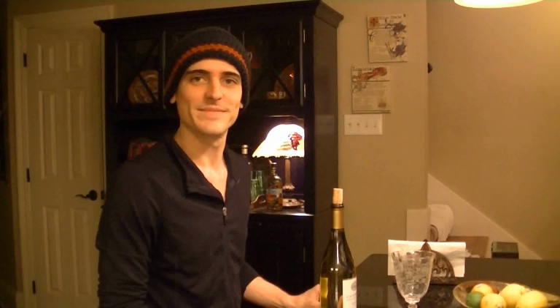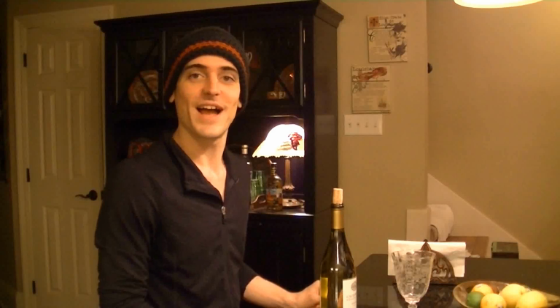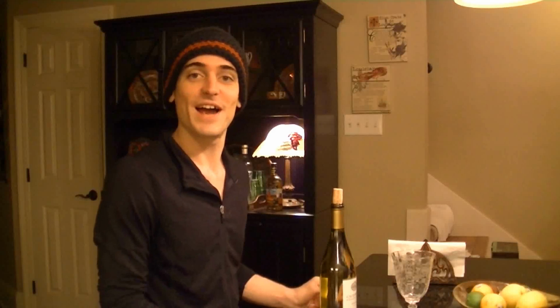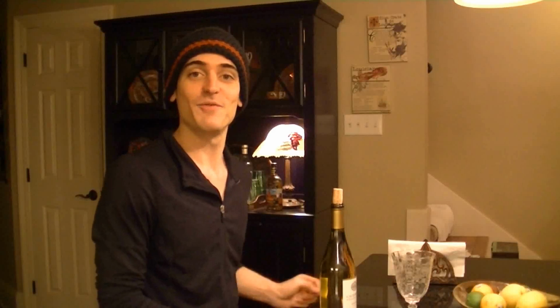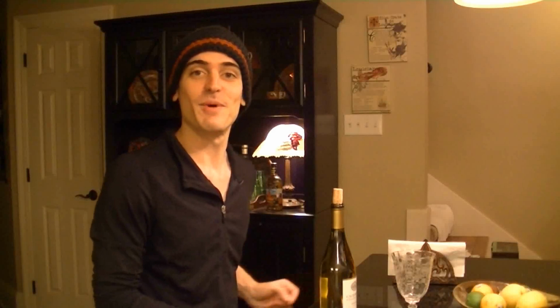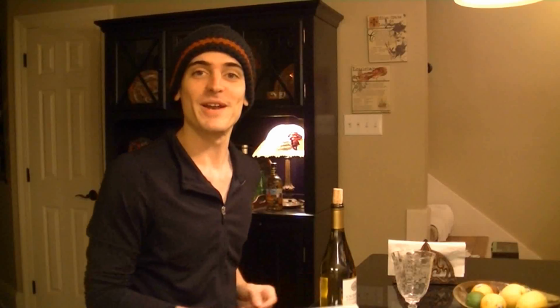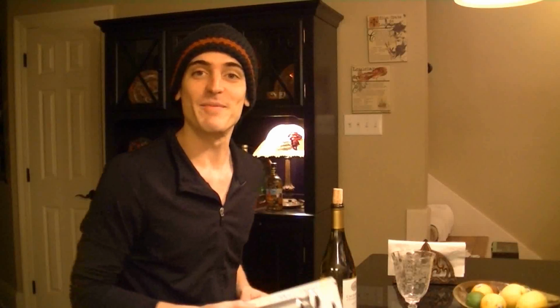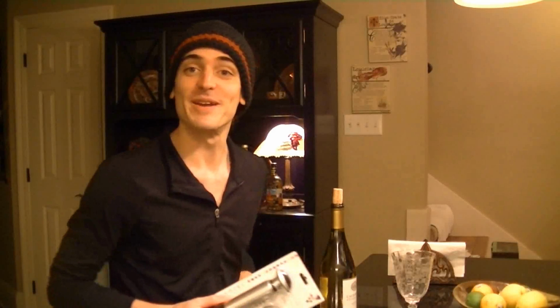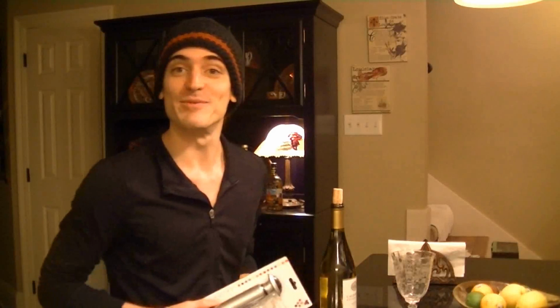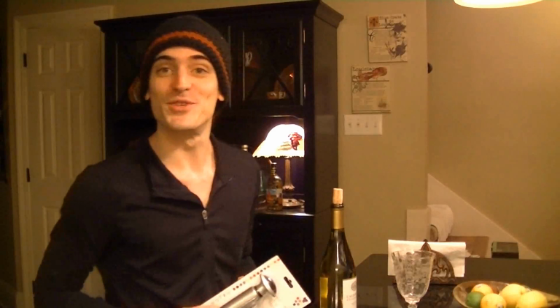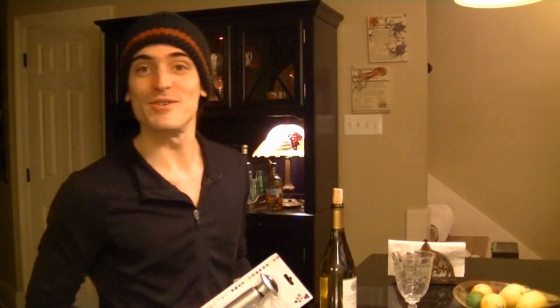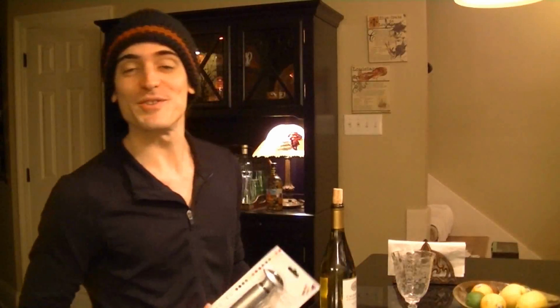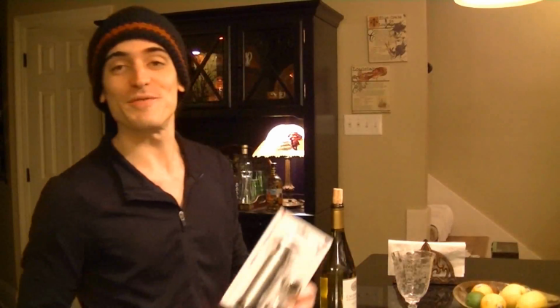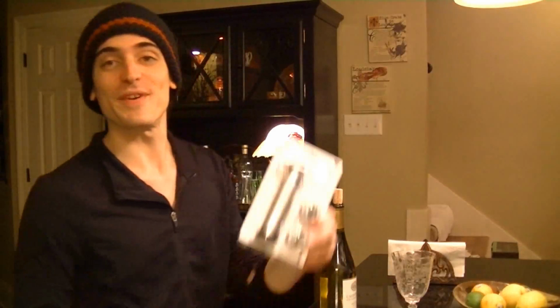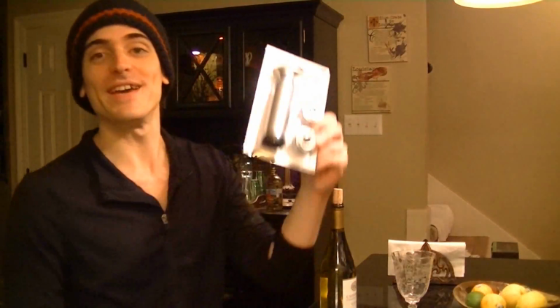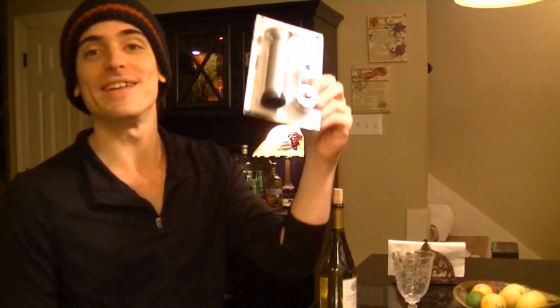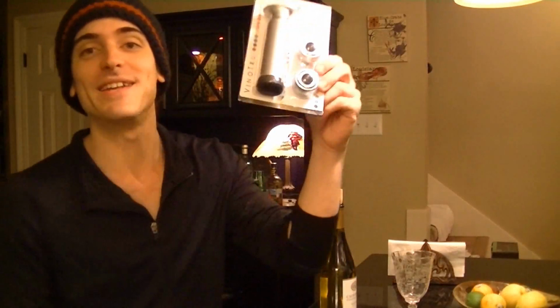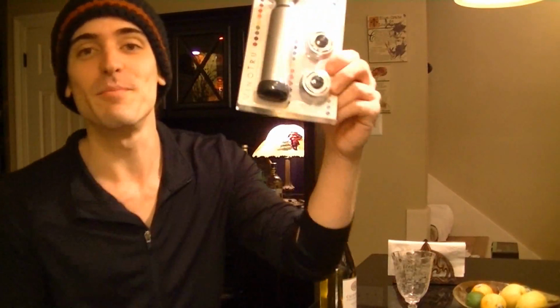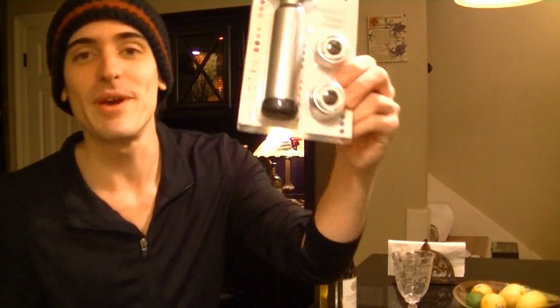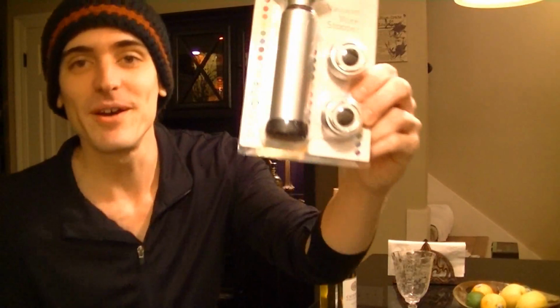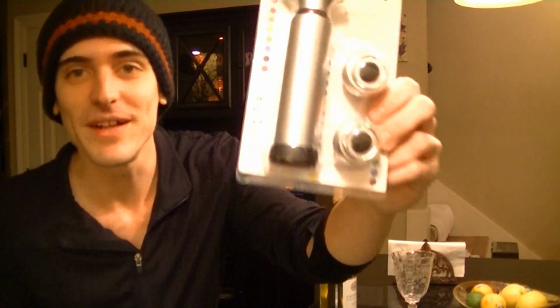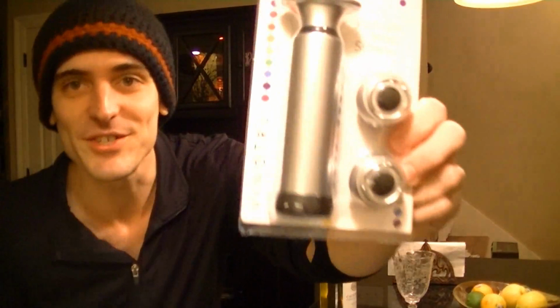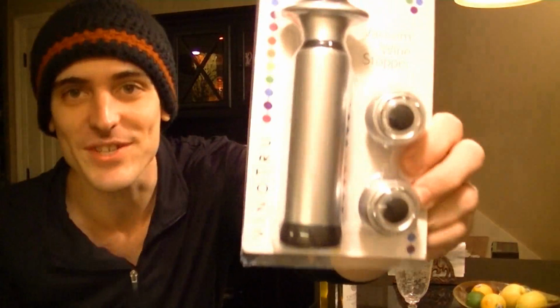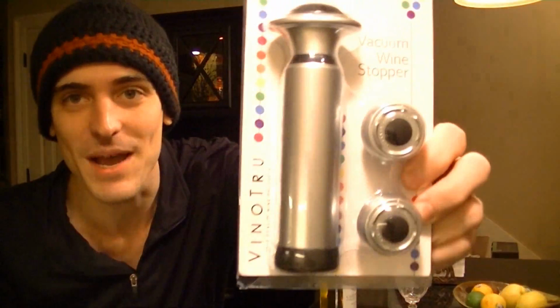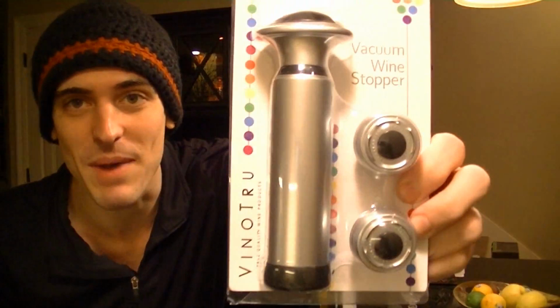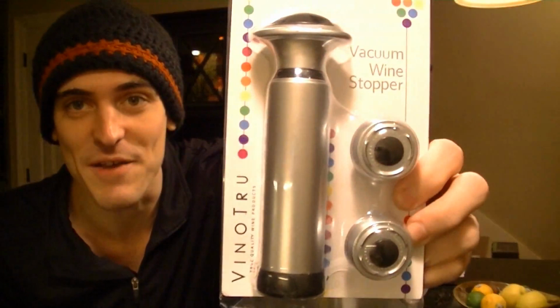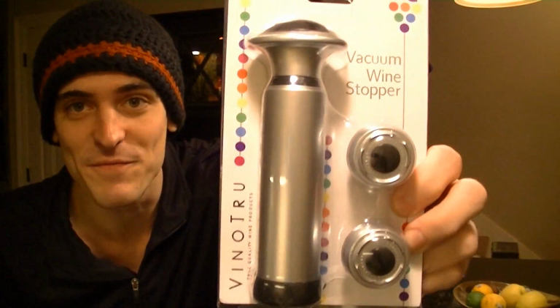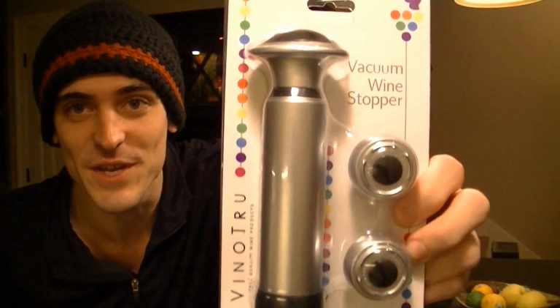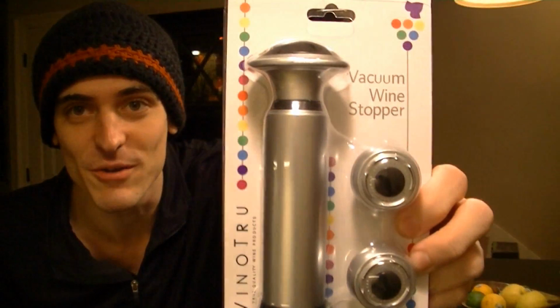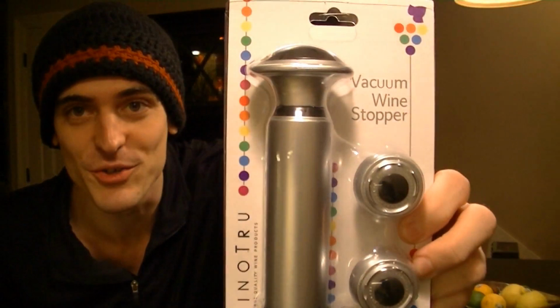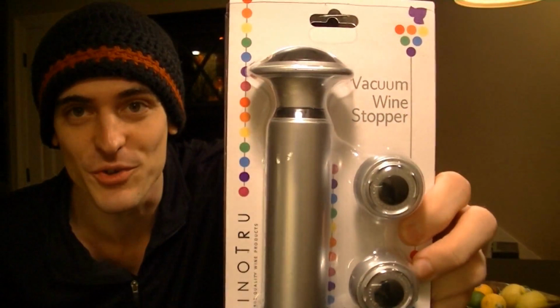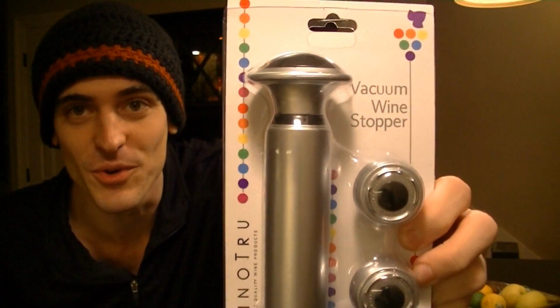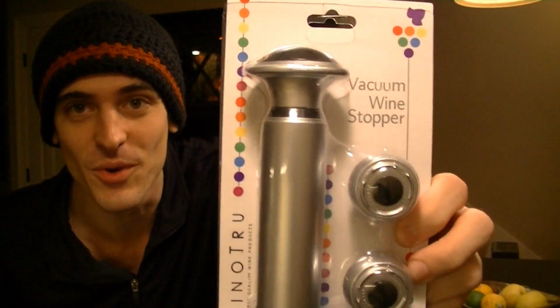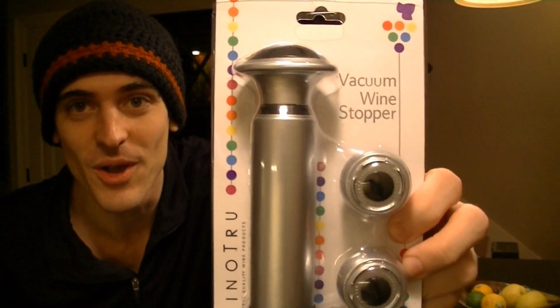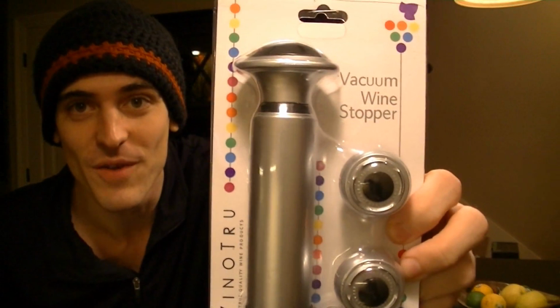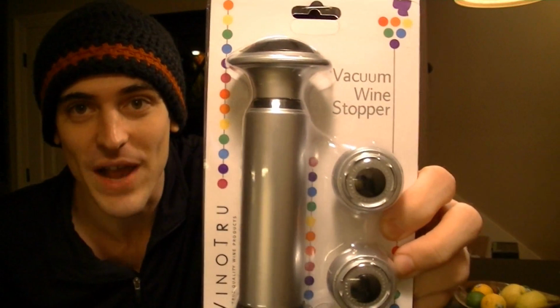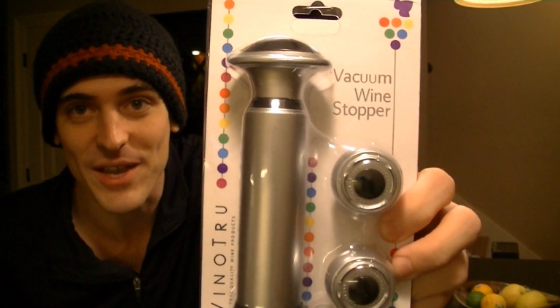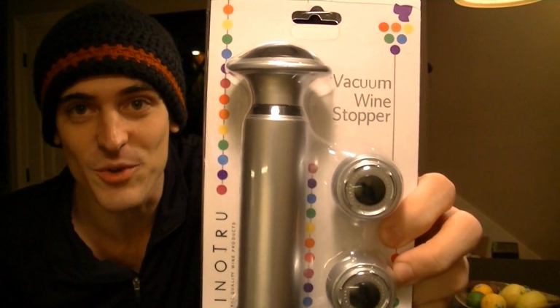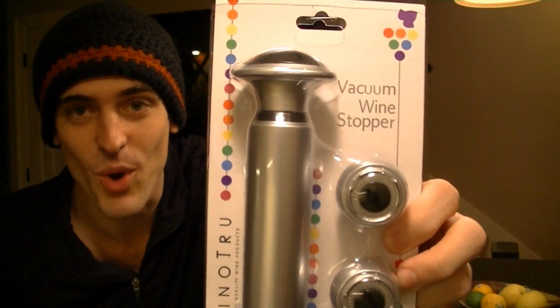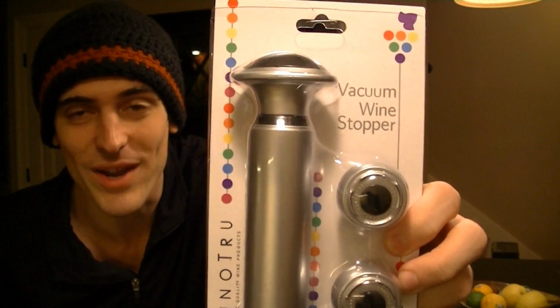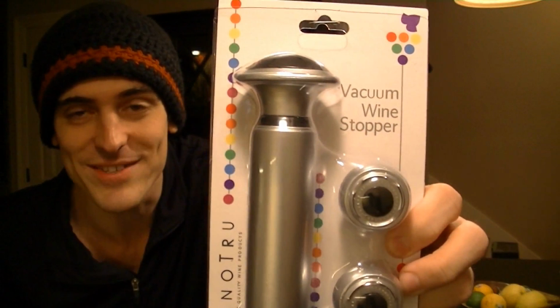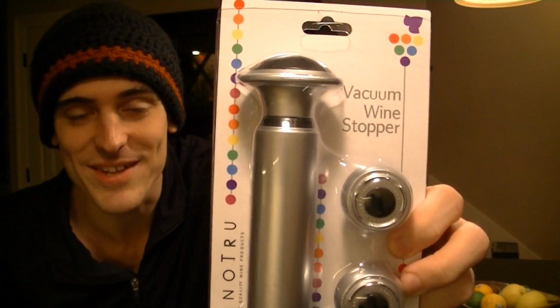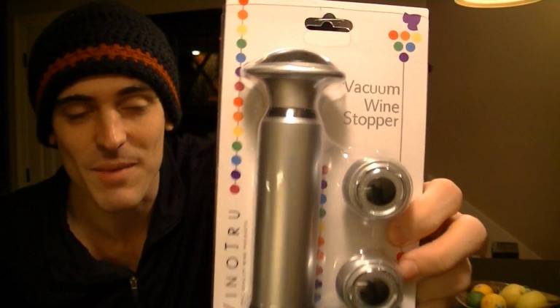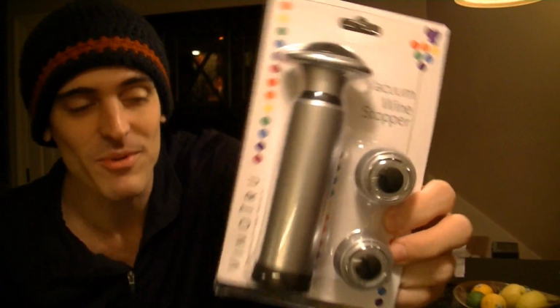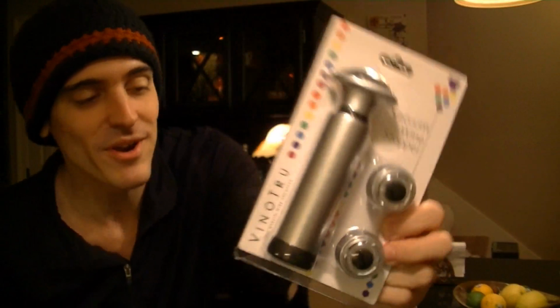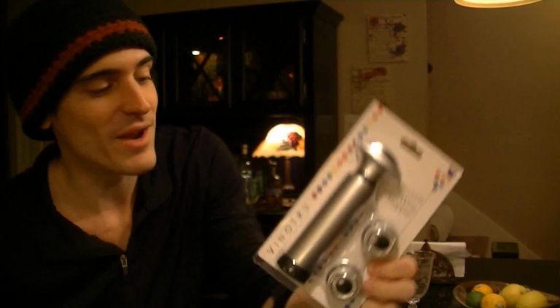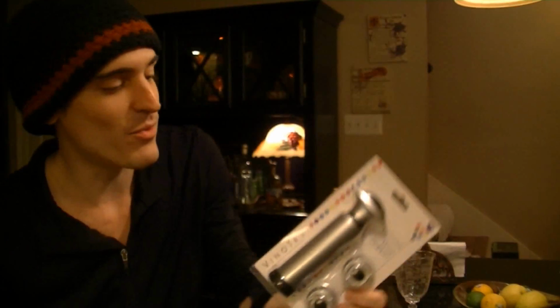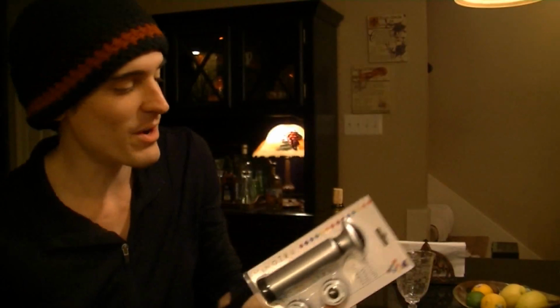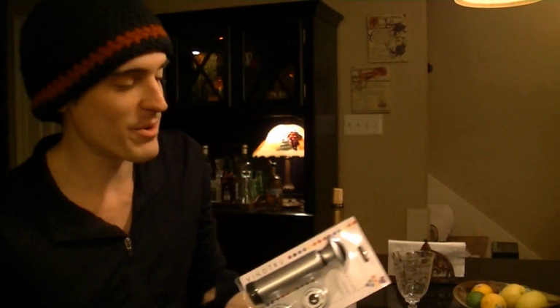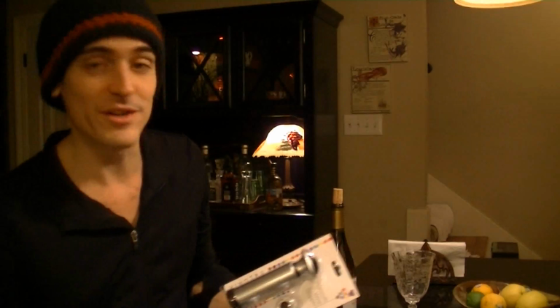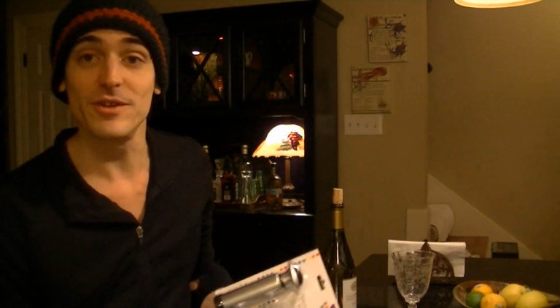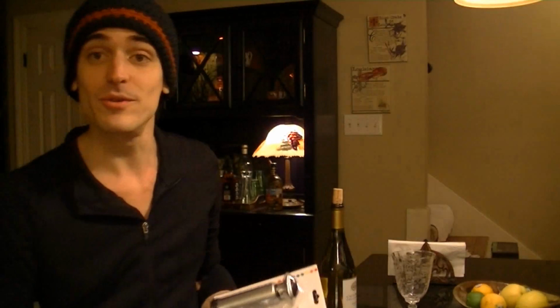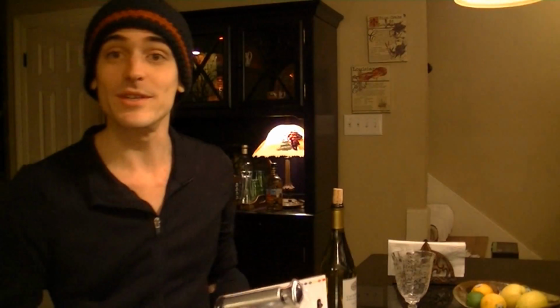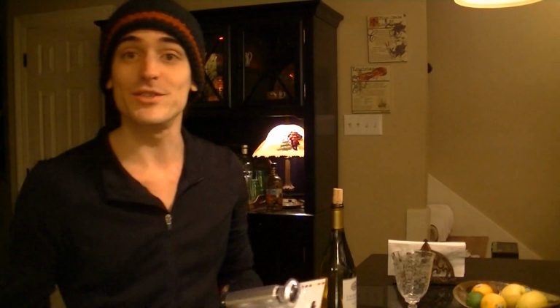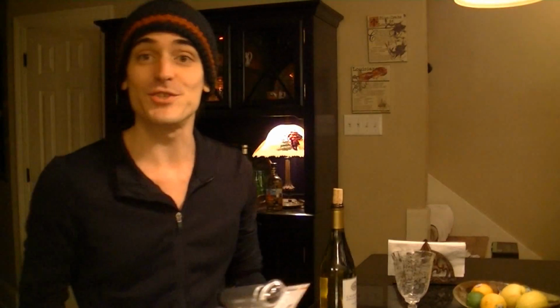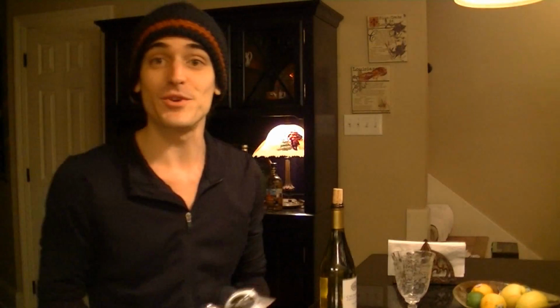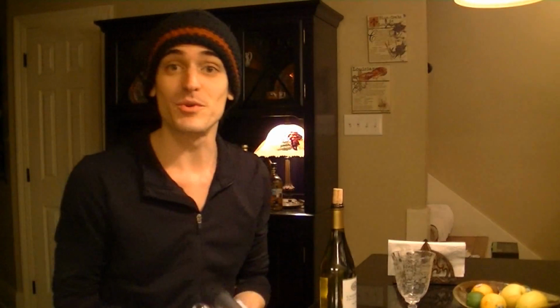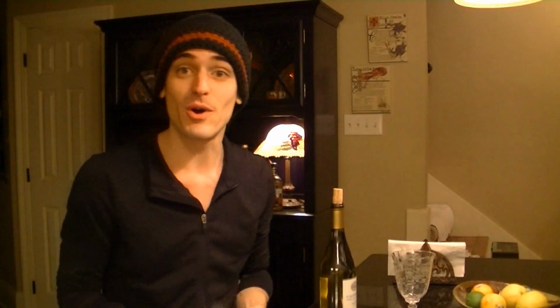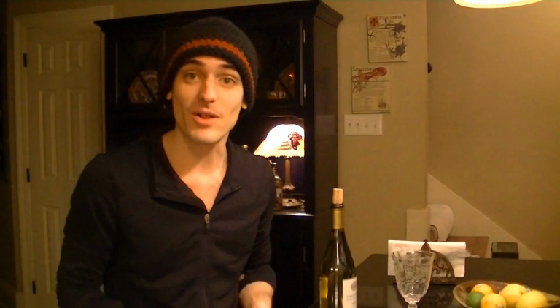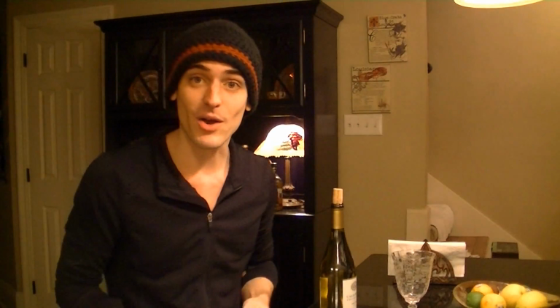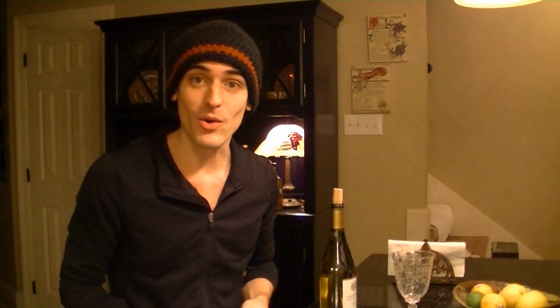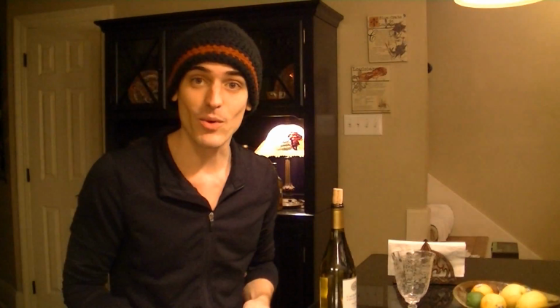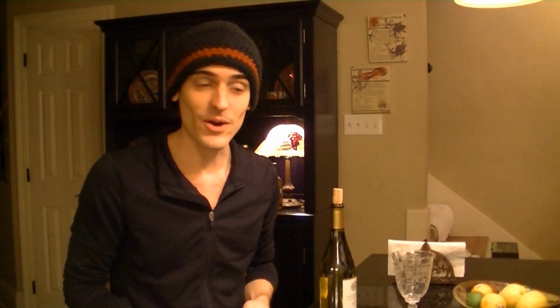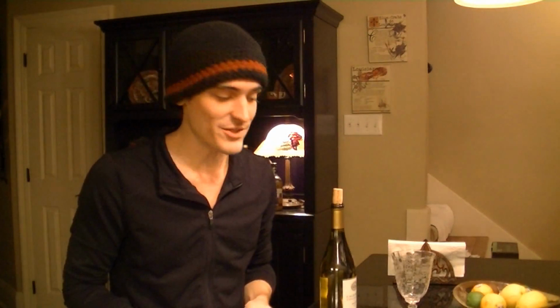Hi everybody, my name is Joseph and in the mail I just got my VinoTrue vacuum wine stopper, and what I'm going to do is show you all how it works.